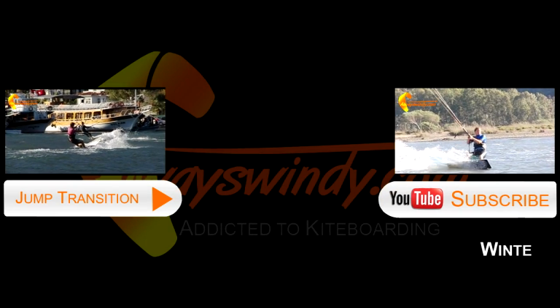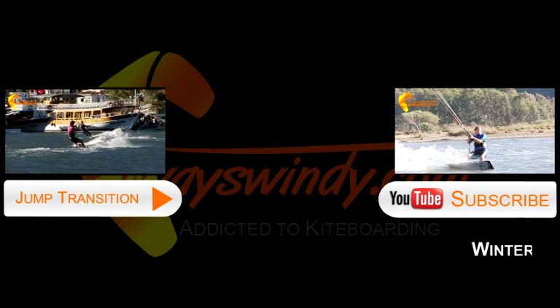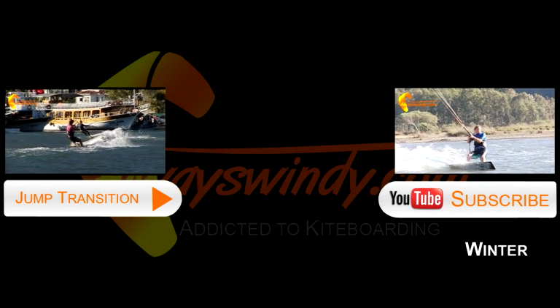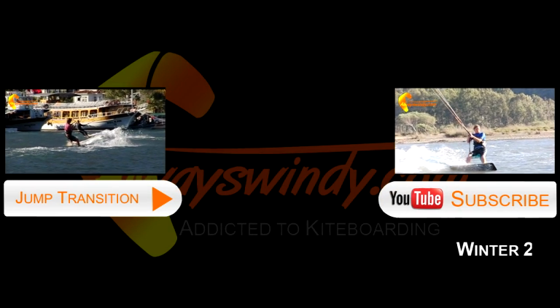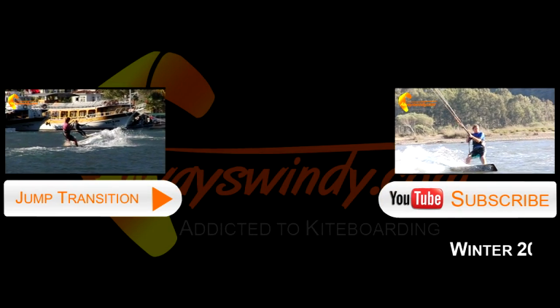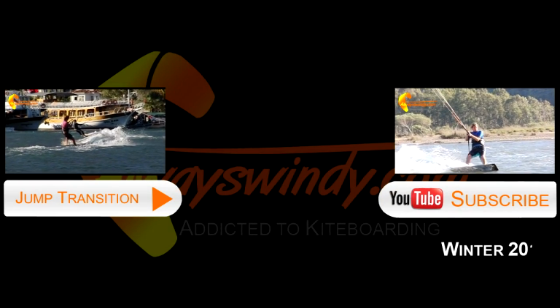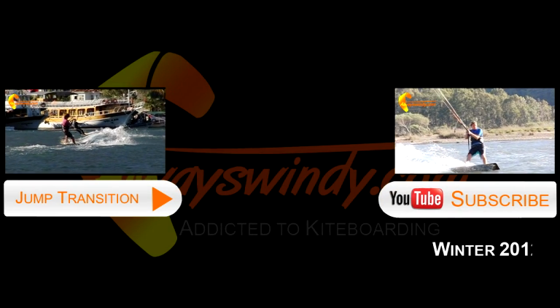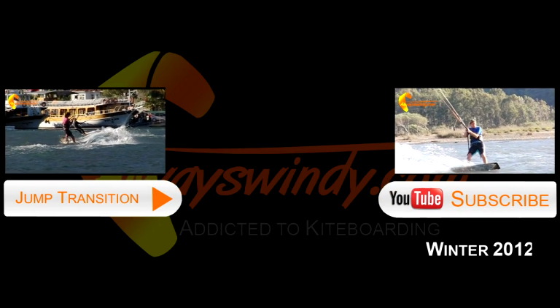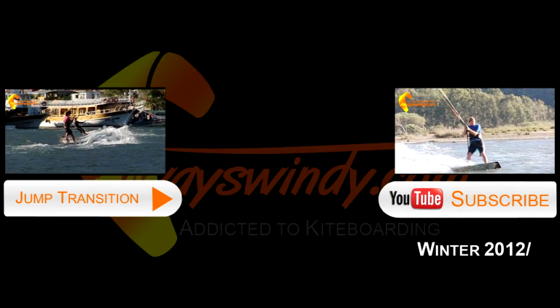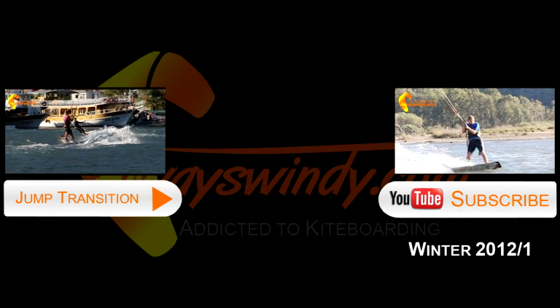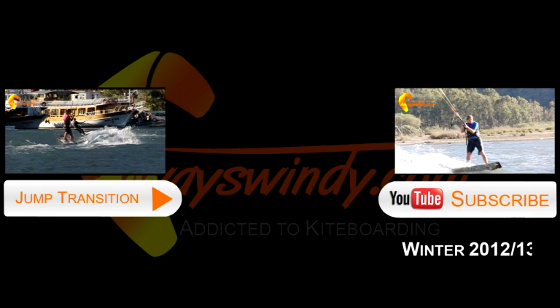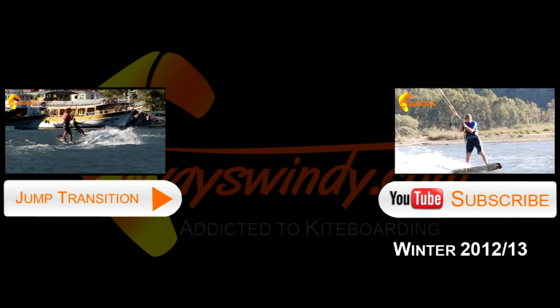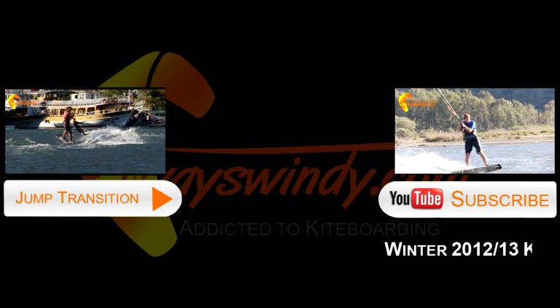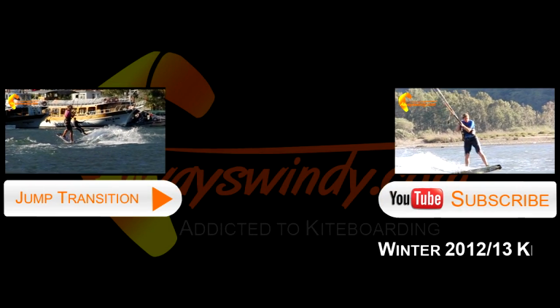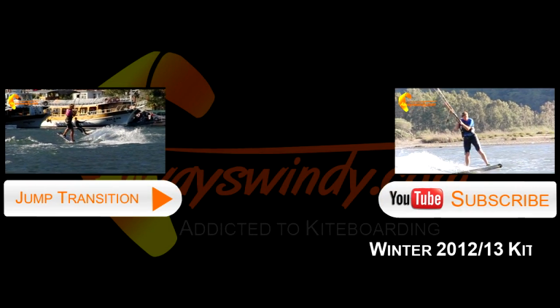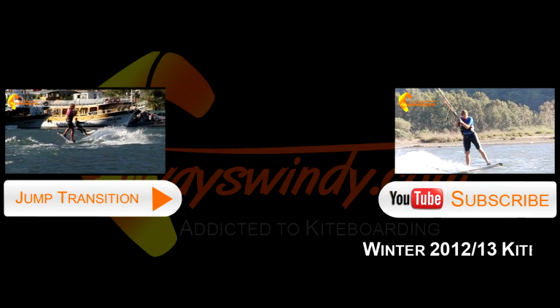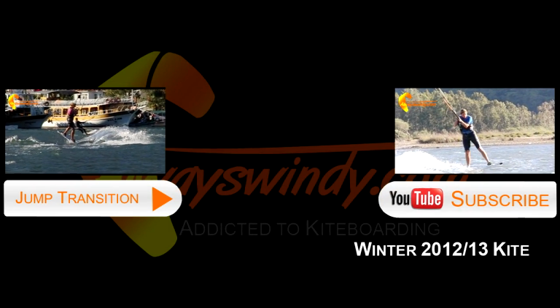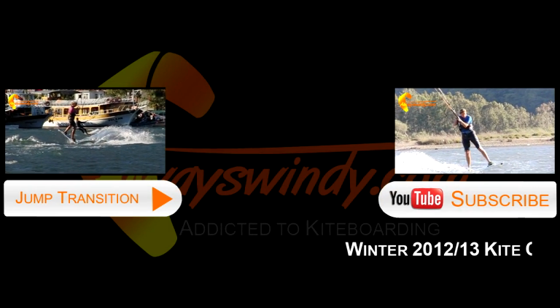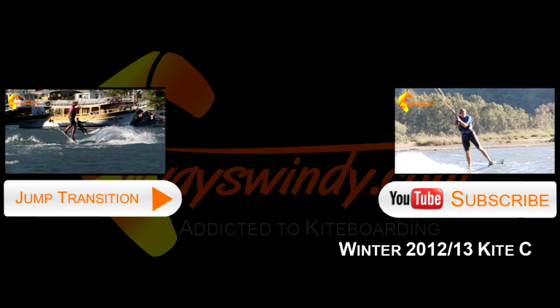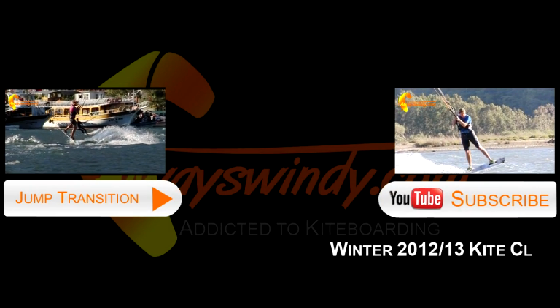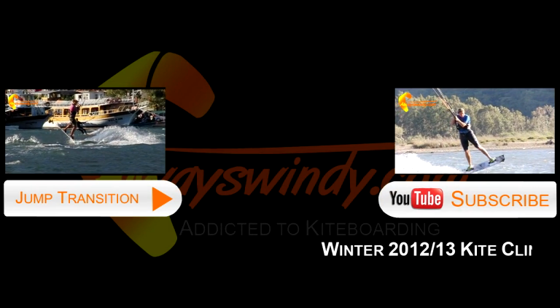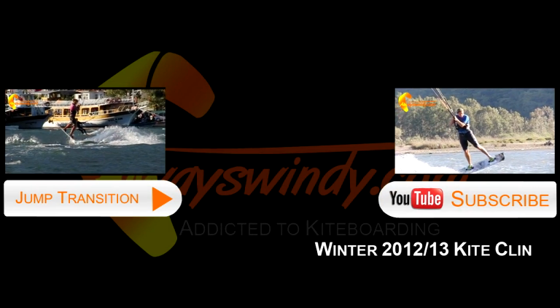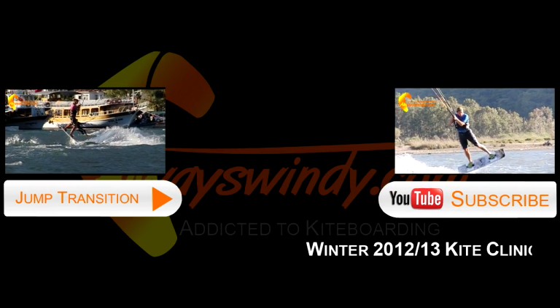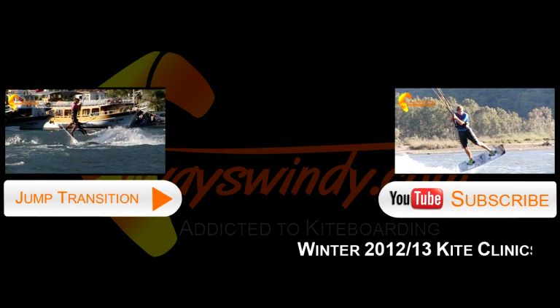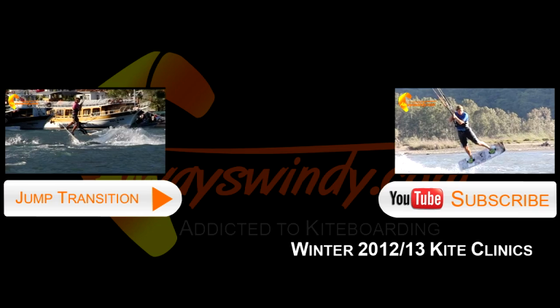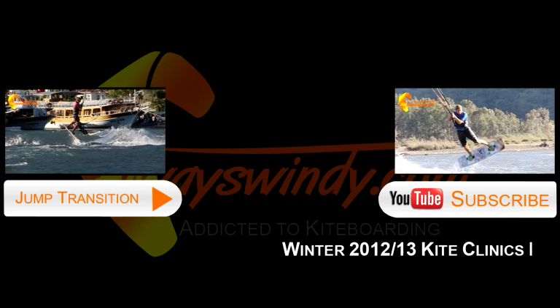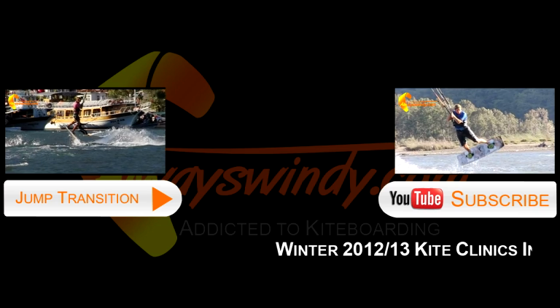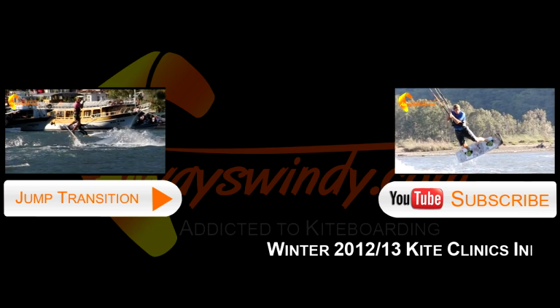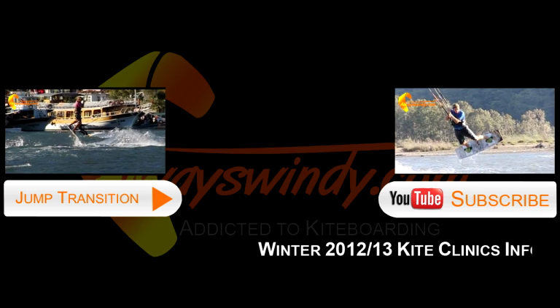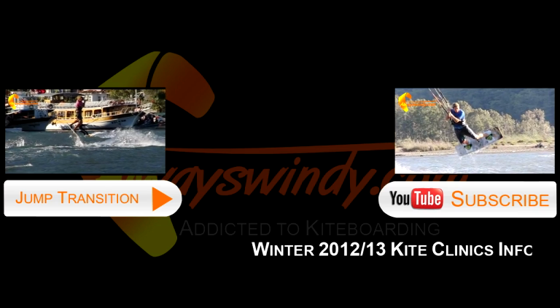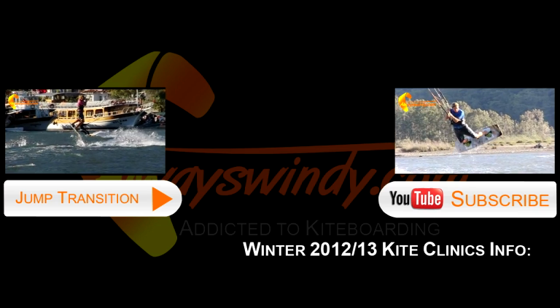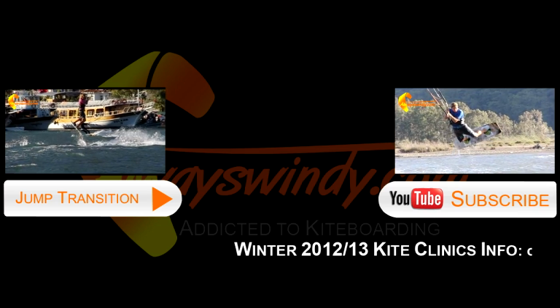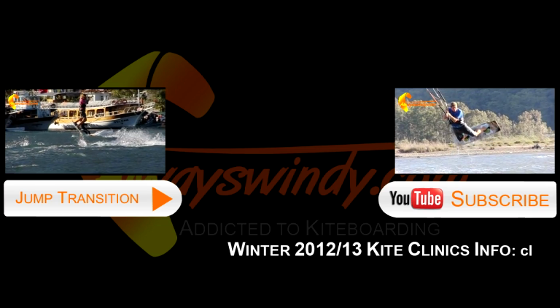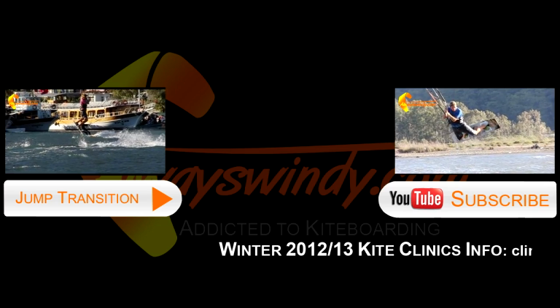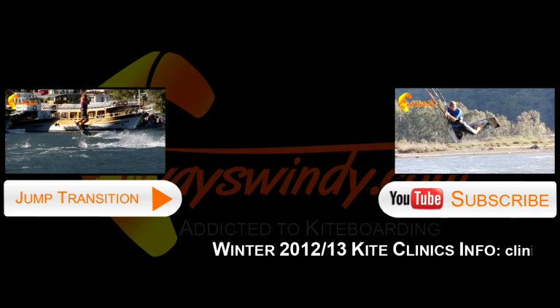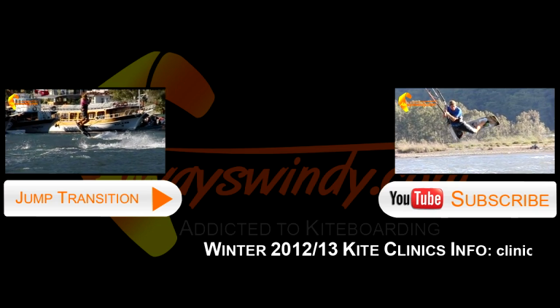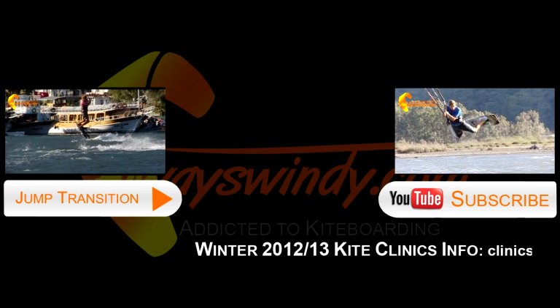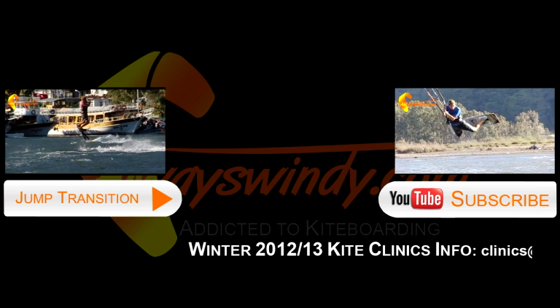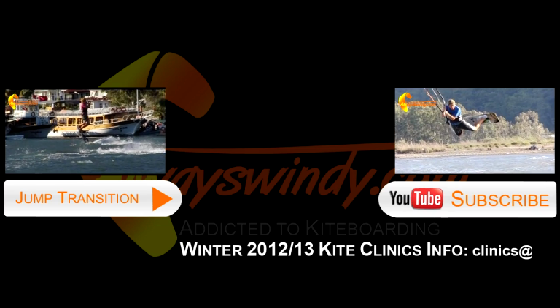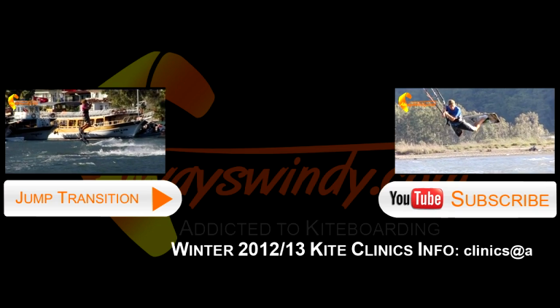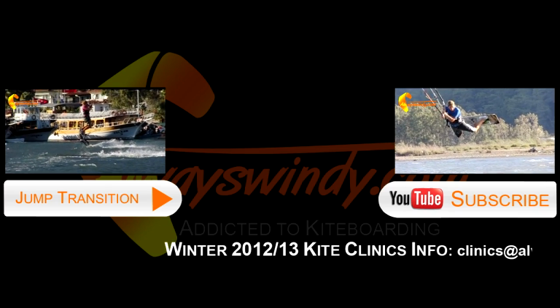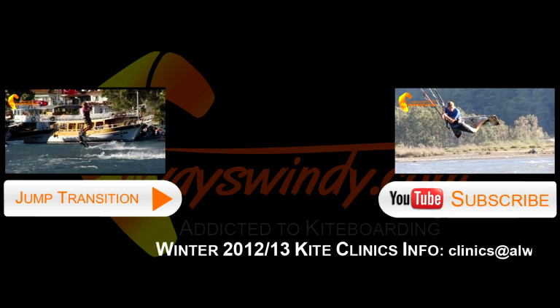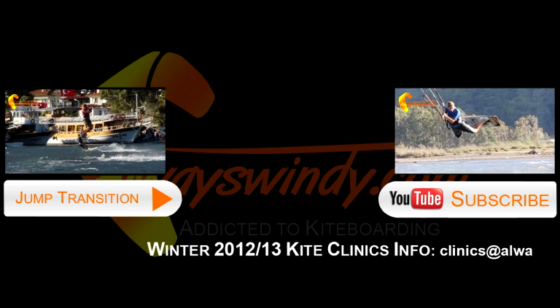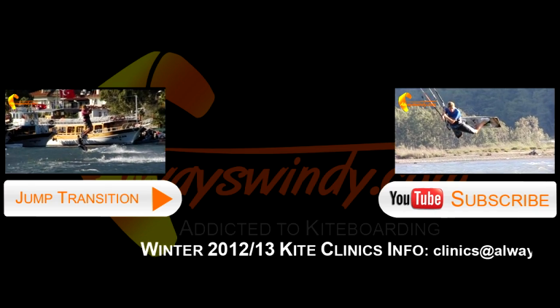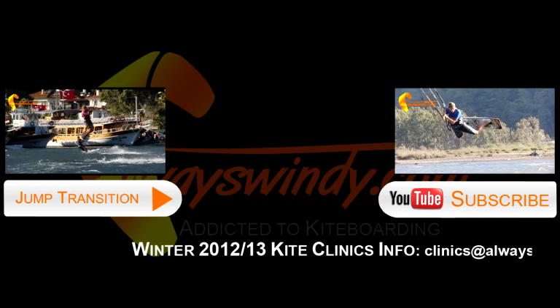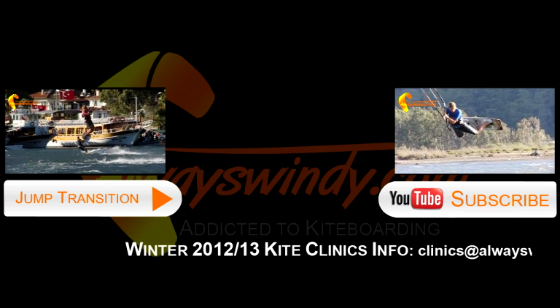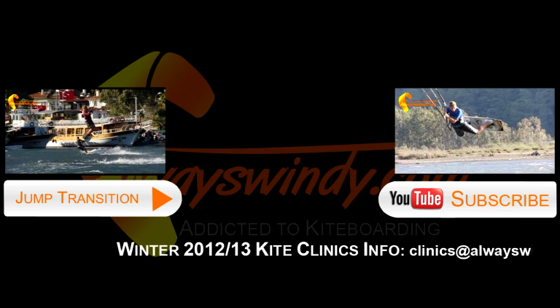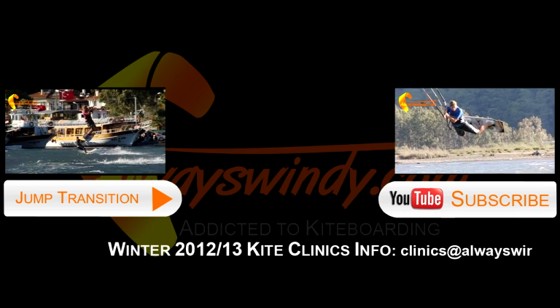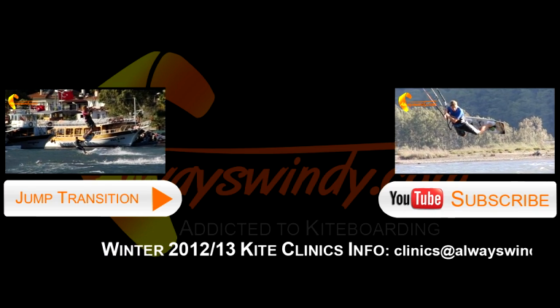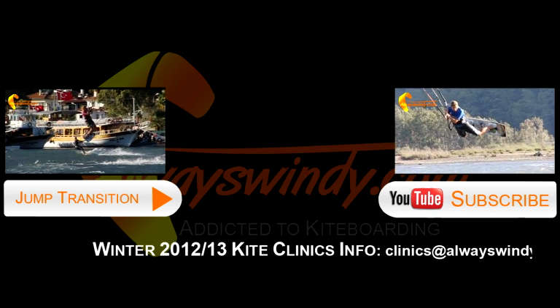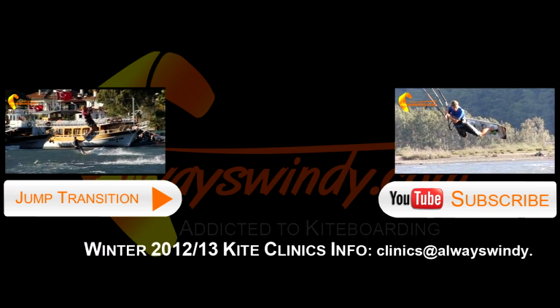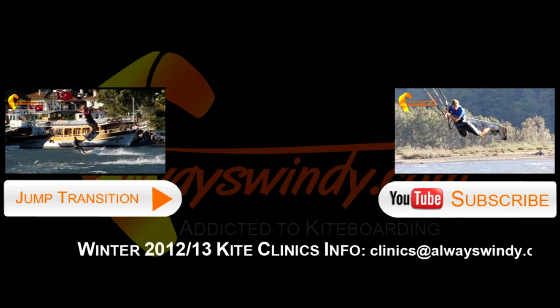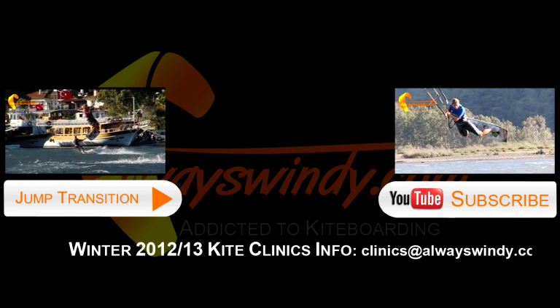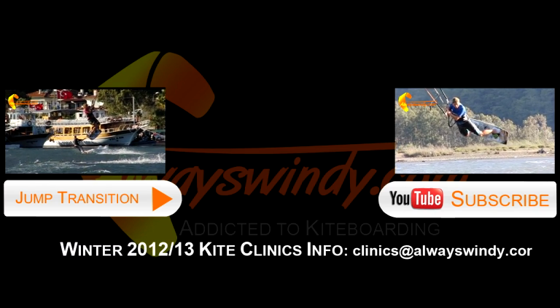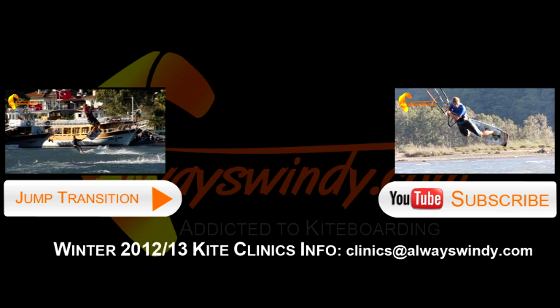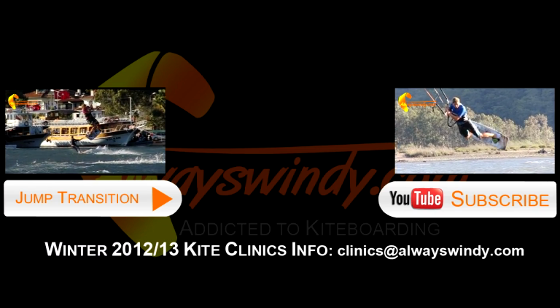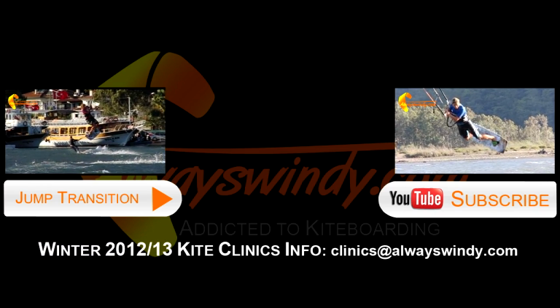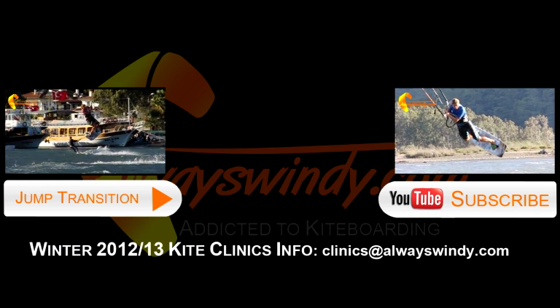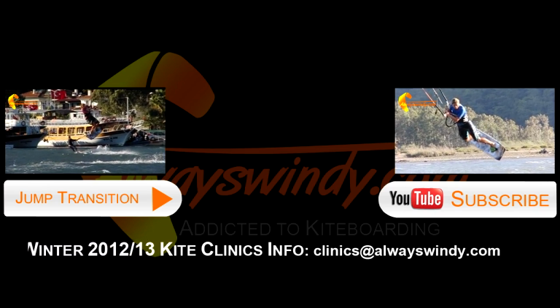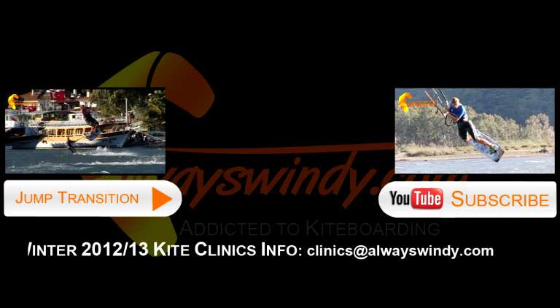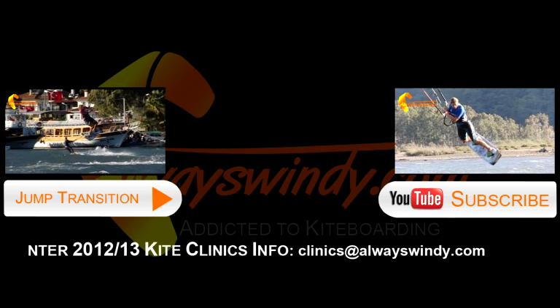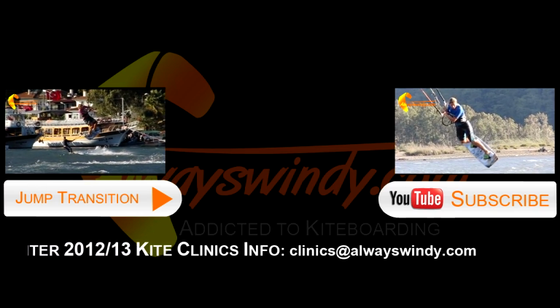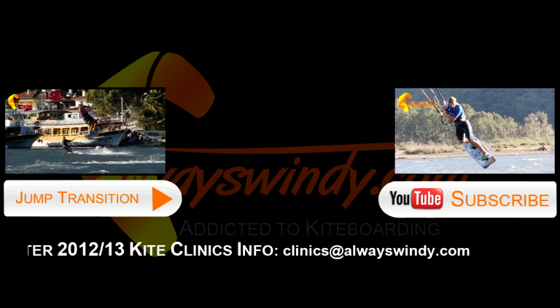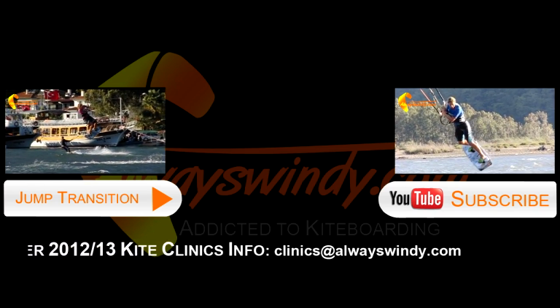If you have been following our instructional videos, why not come and meet us in person this winter in Boa Vista, Cape Verde, for one of our kite clinics.